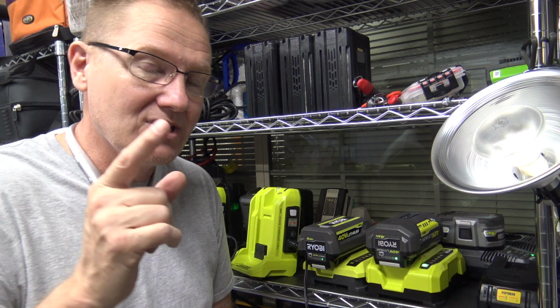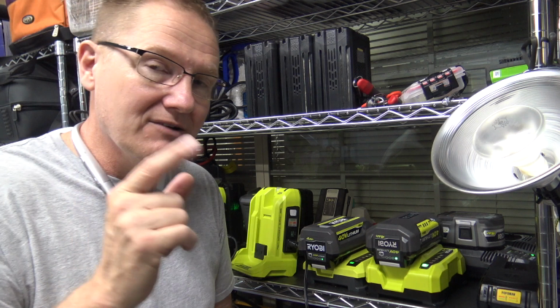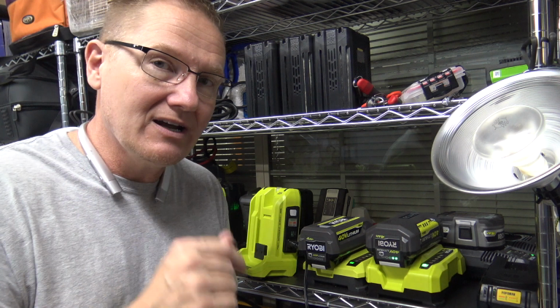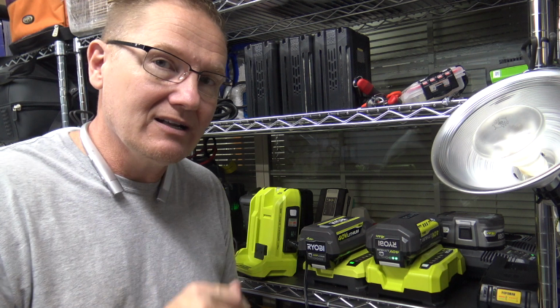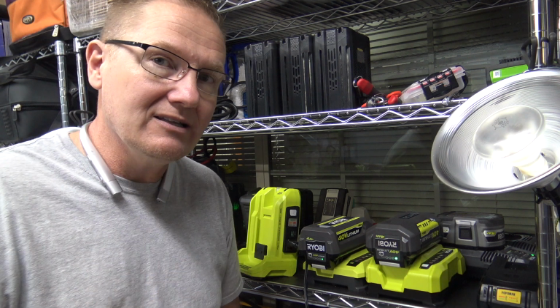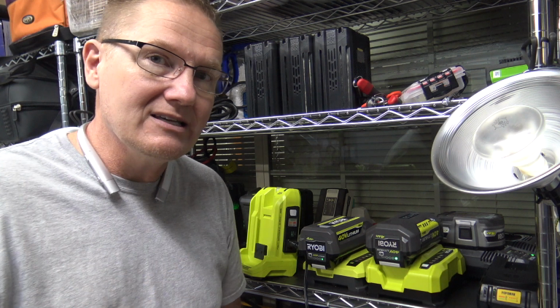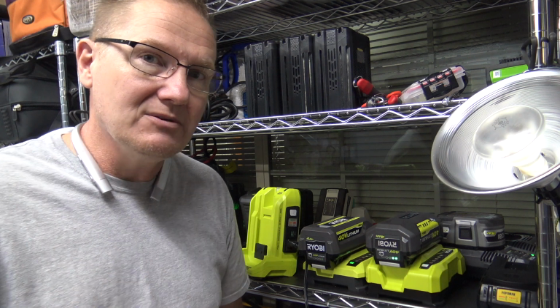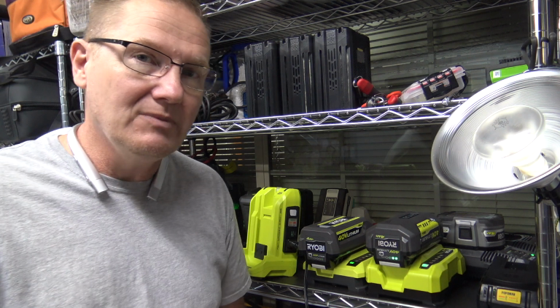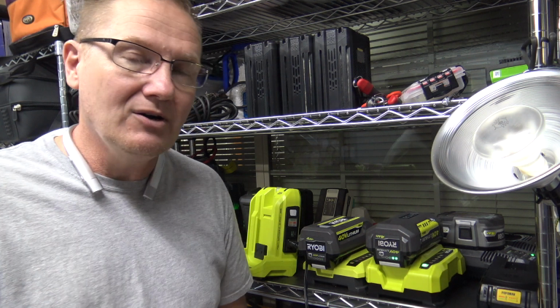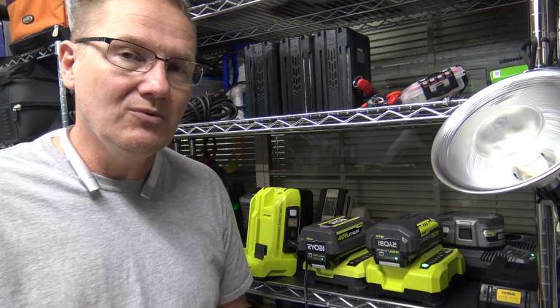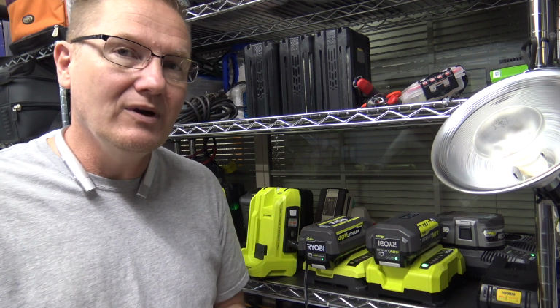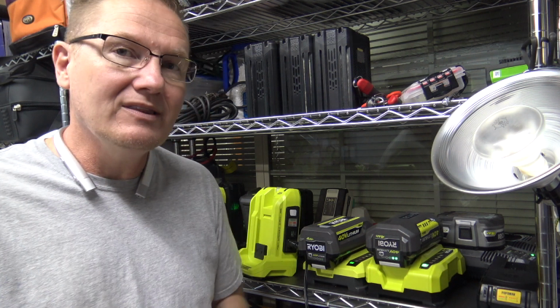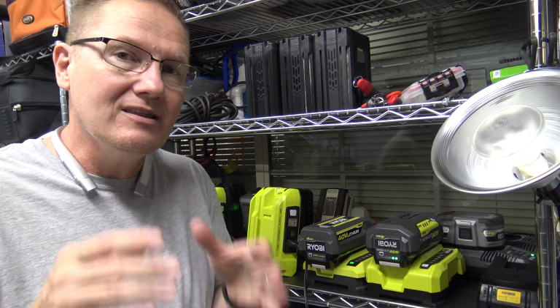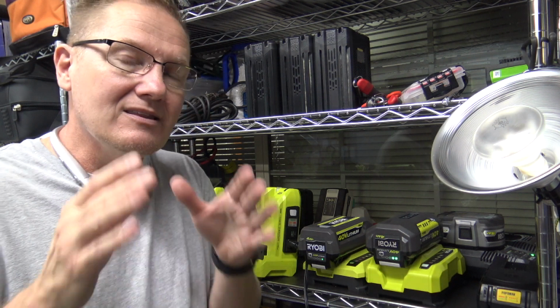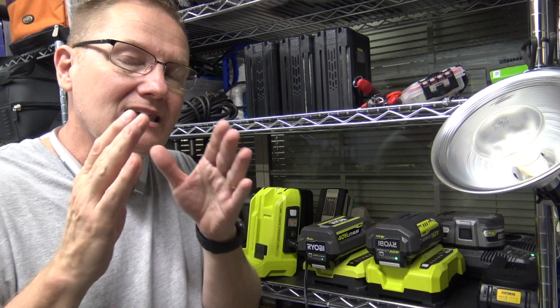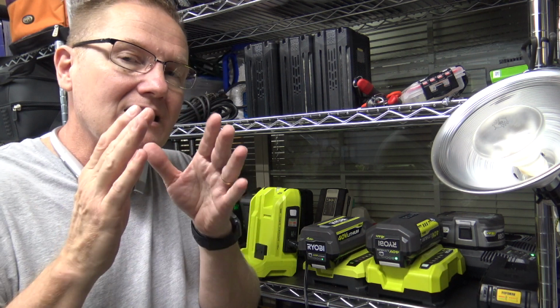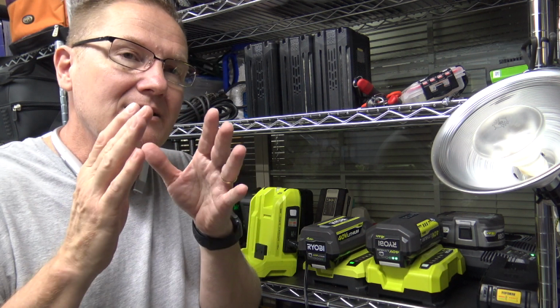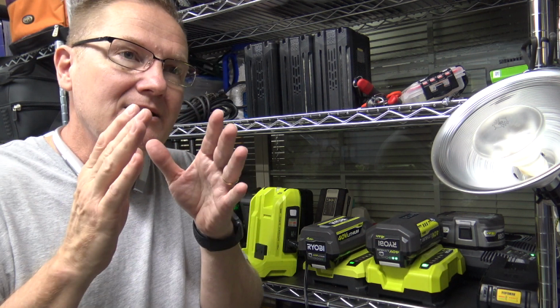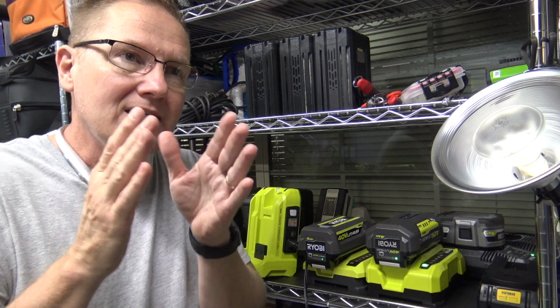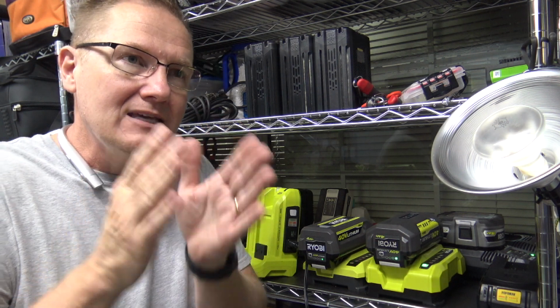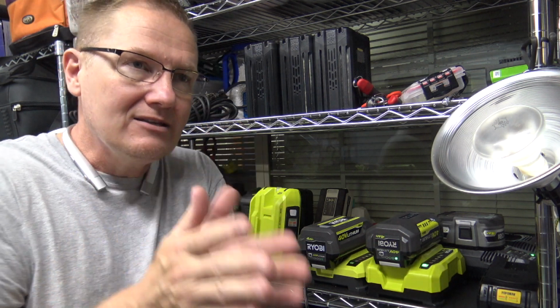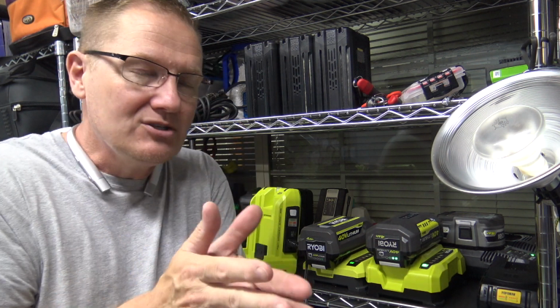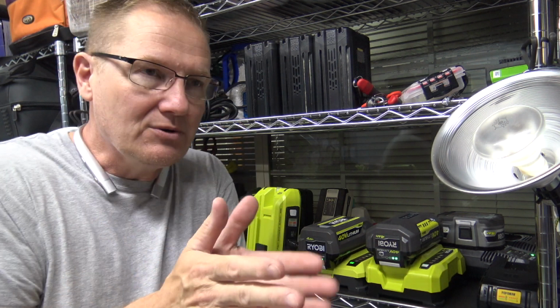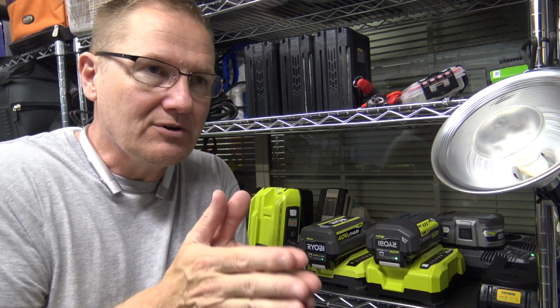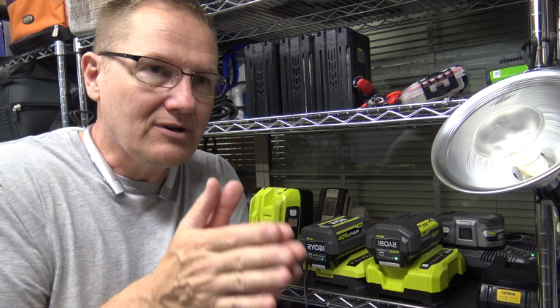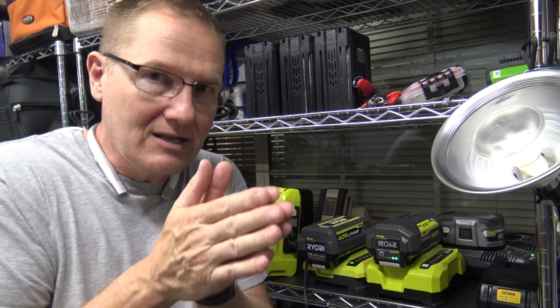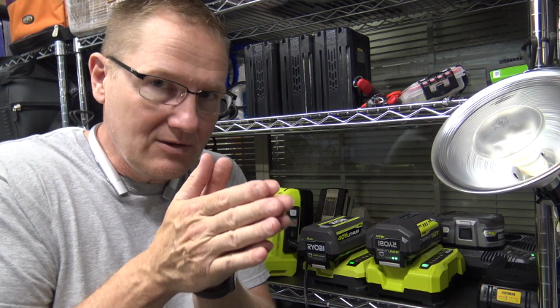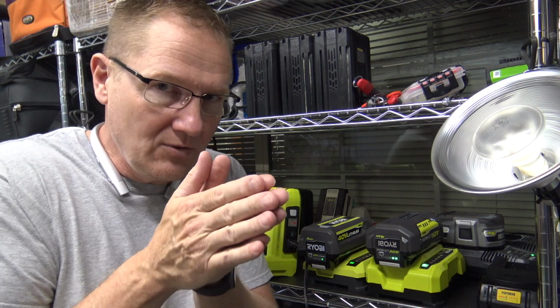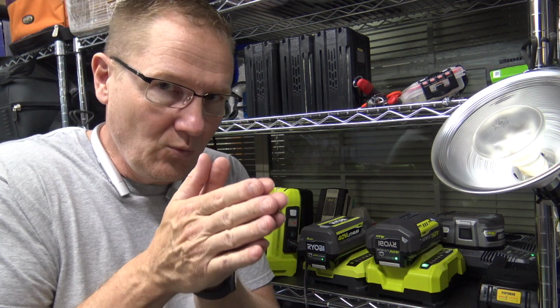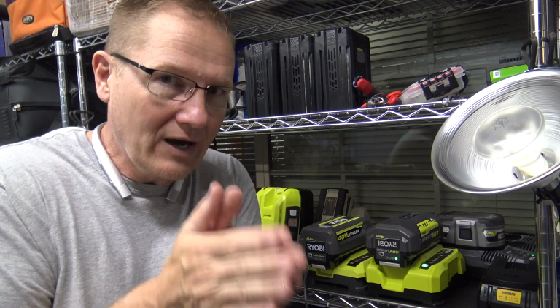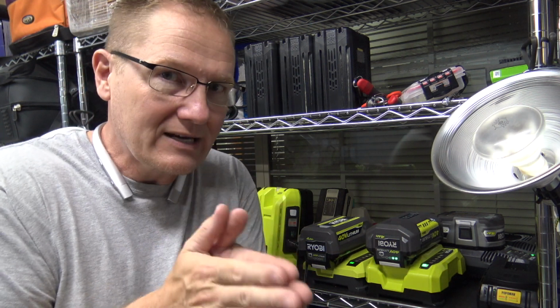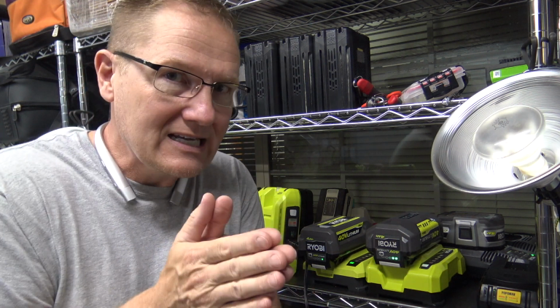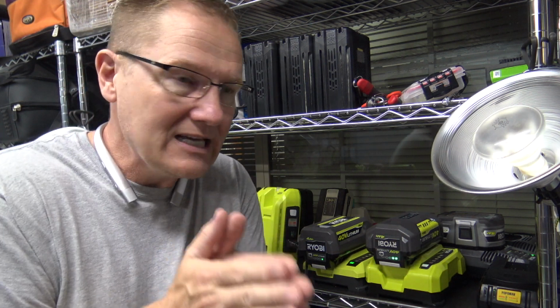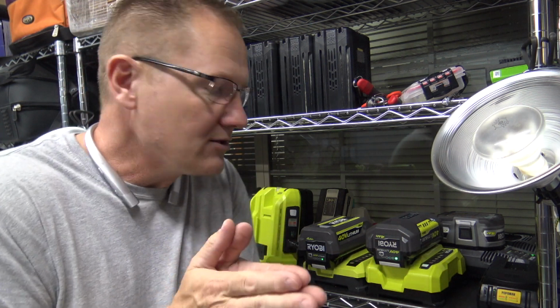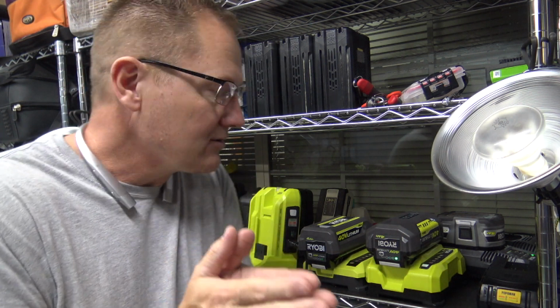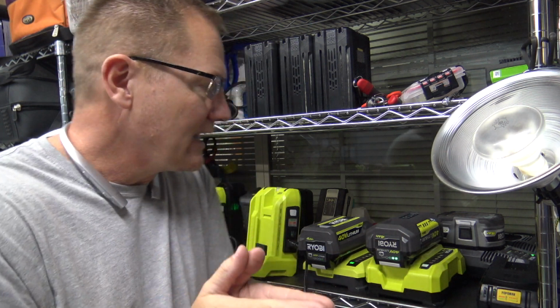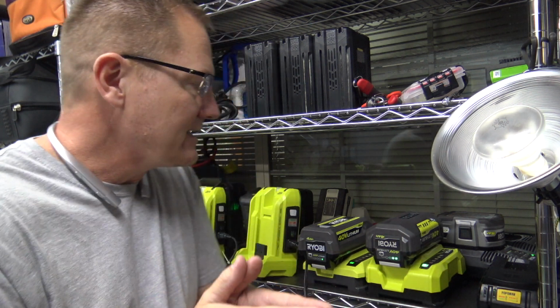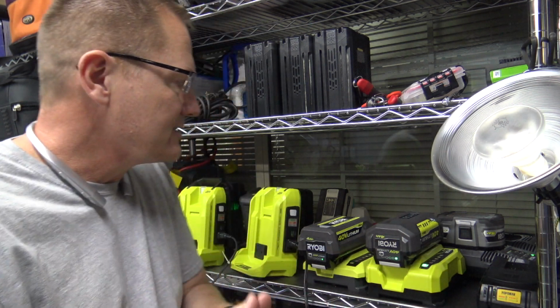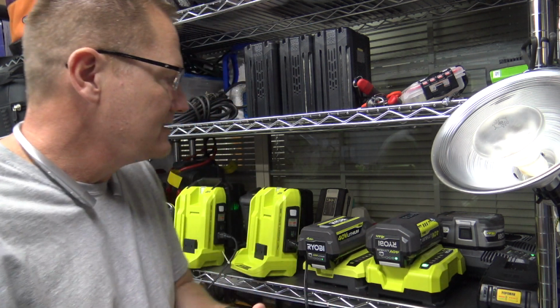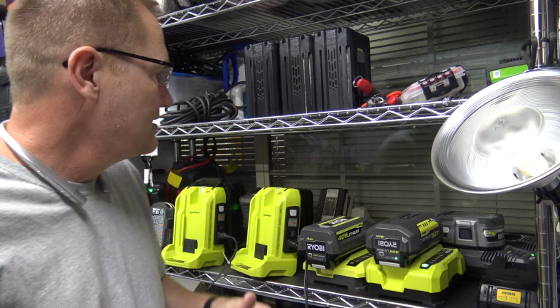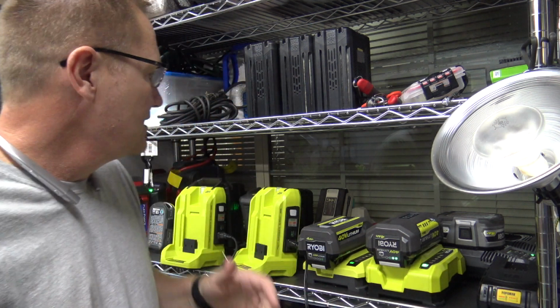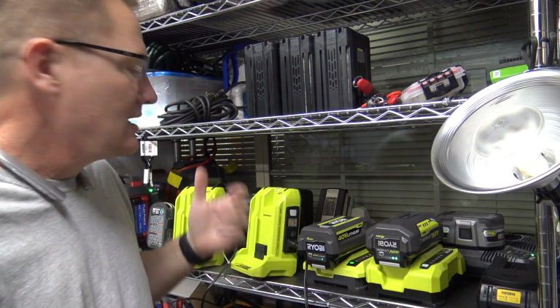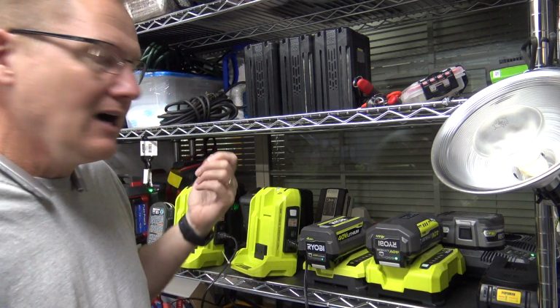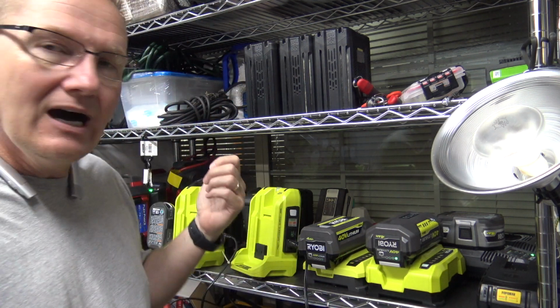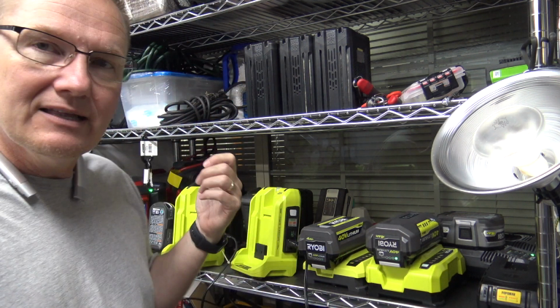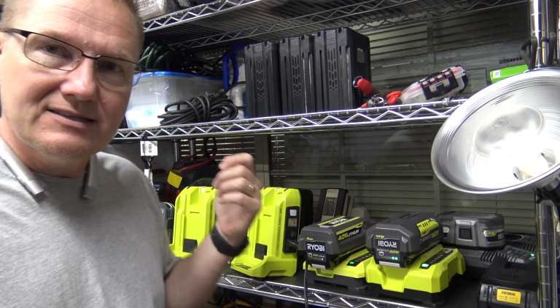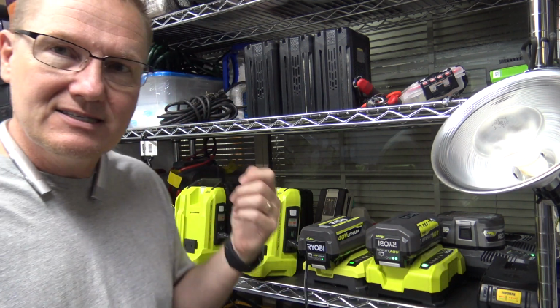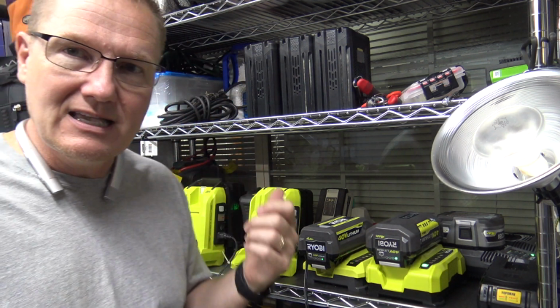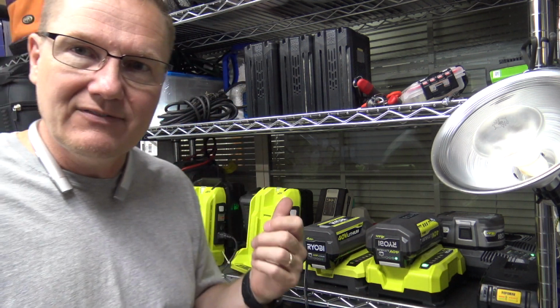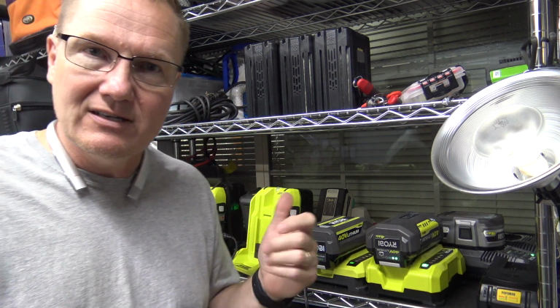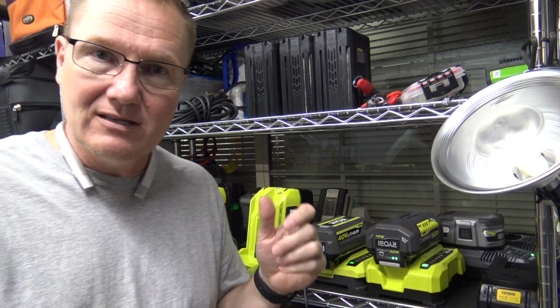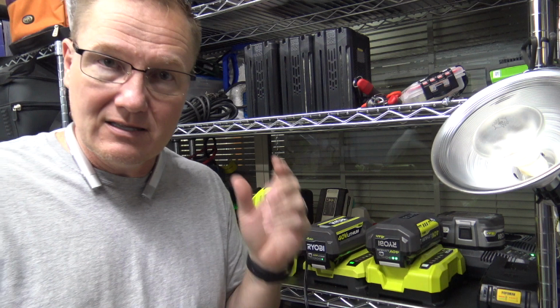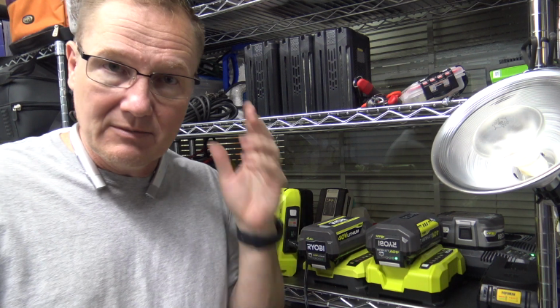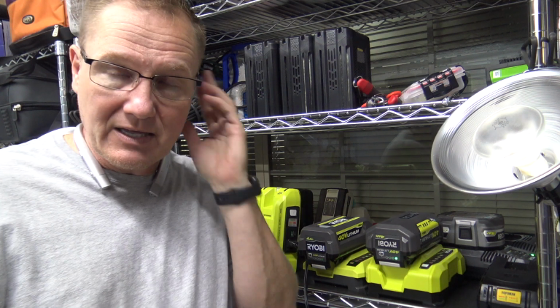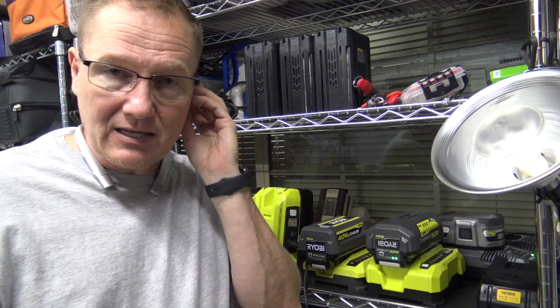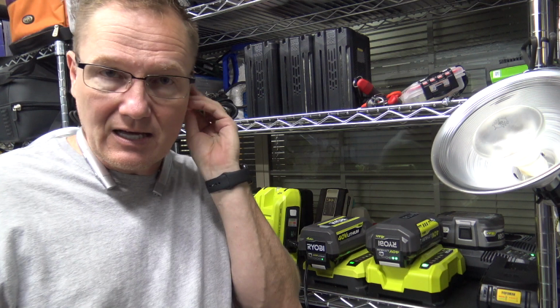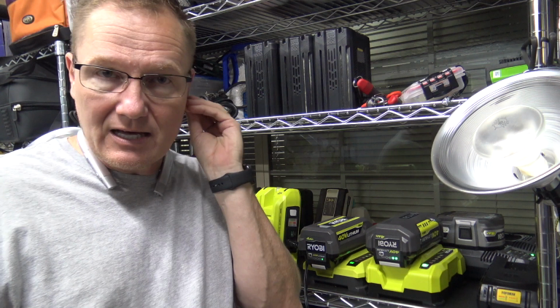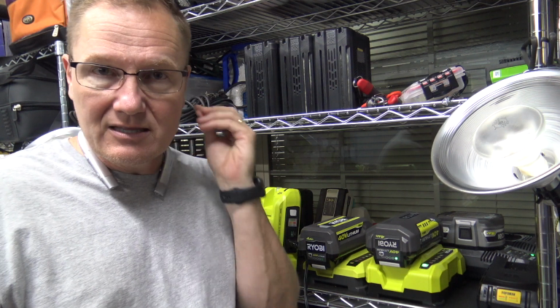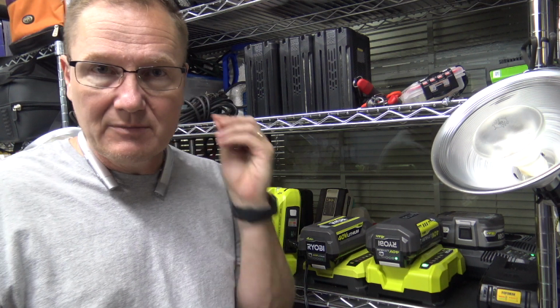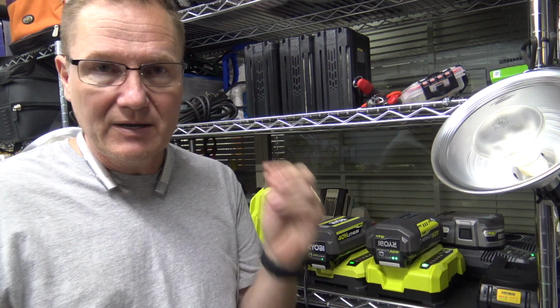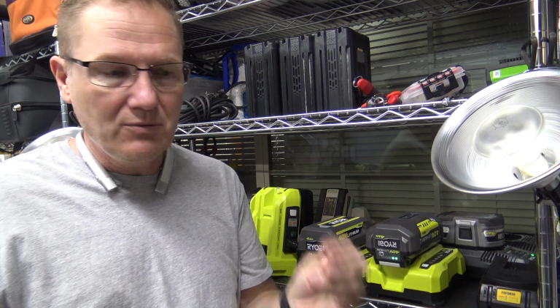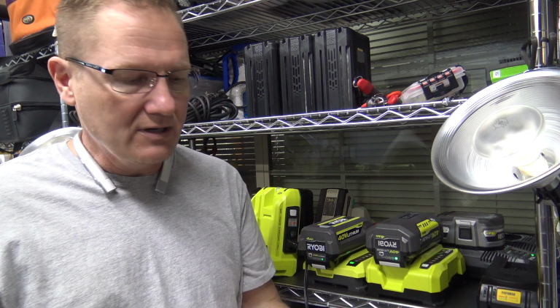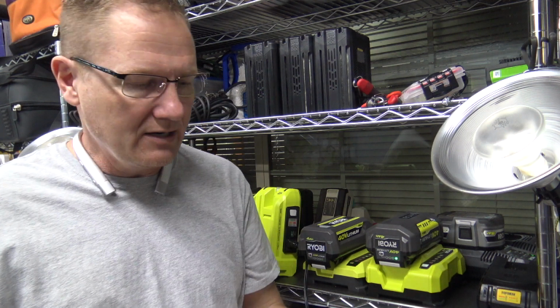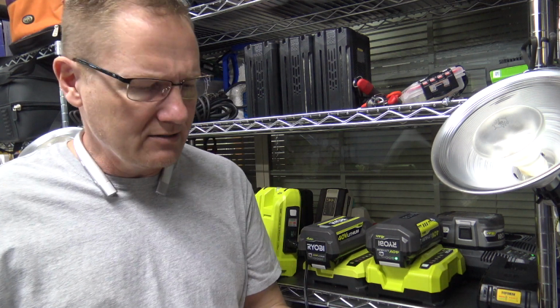Which ironically is about what the 200 watt heater lasted on the bigger 7 and a half amp hour battery.